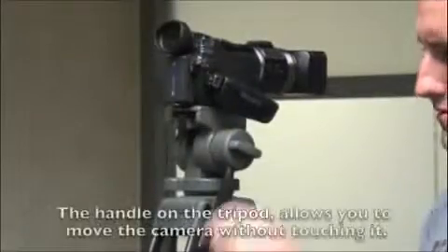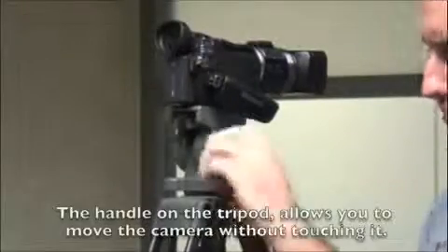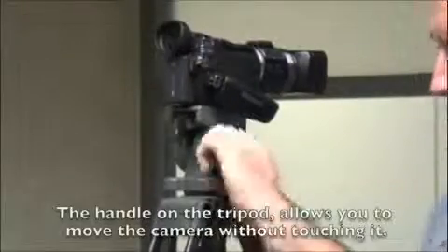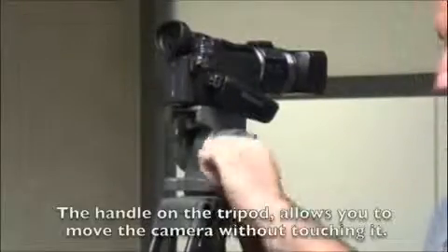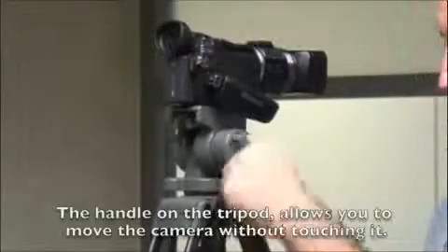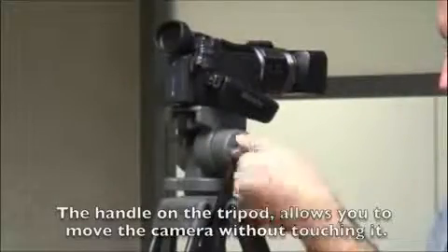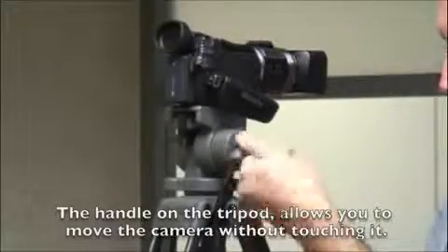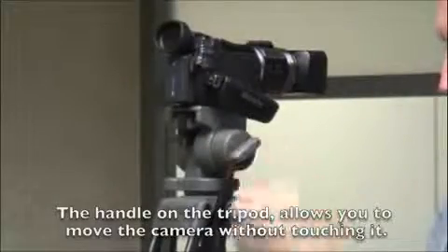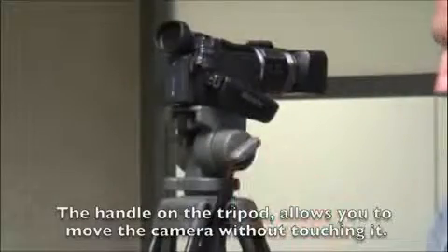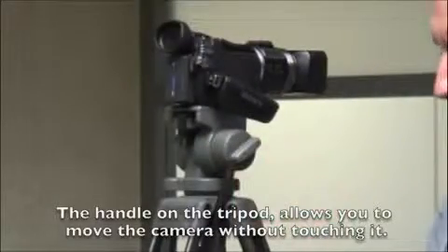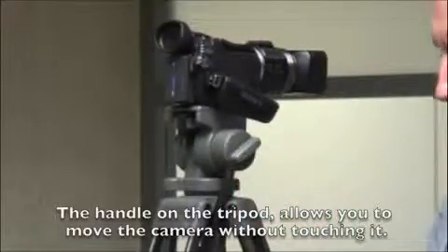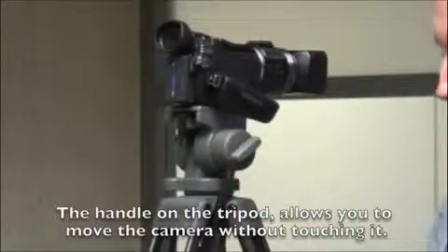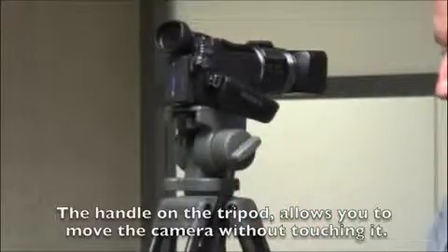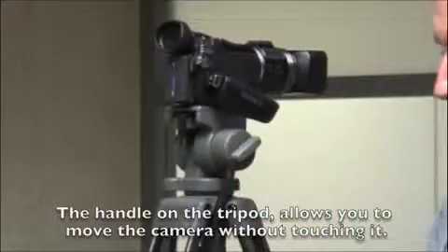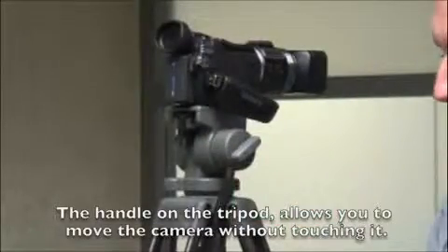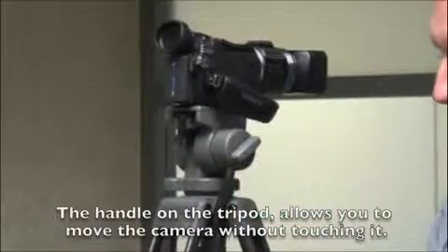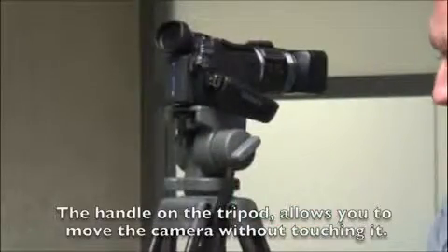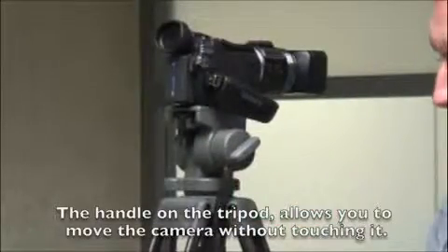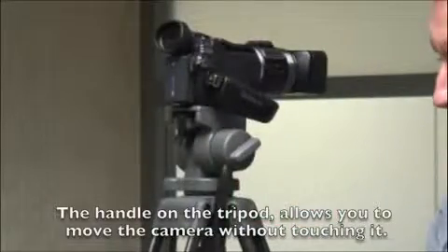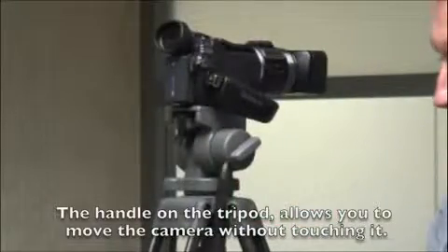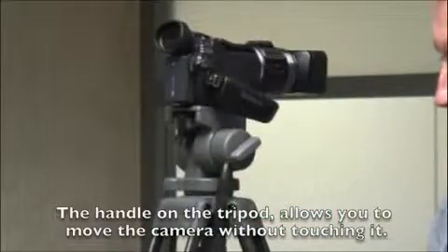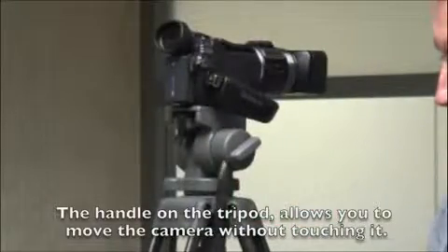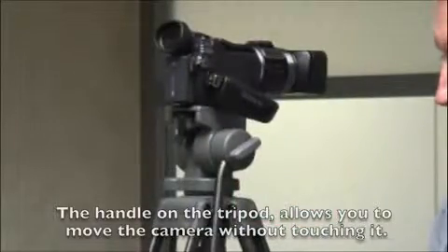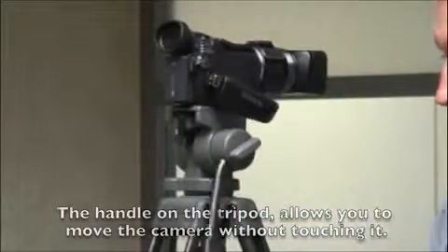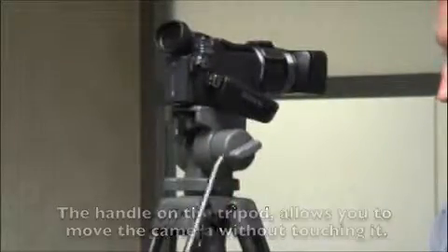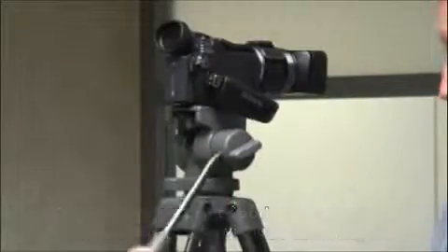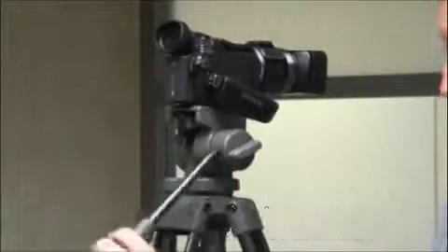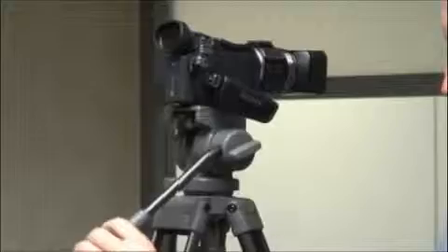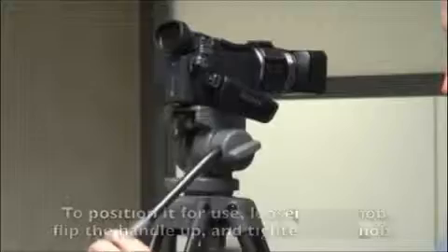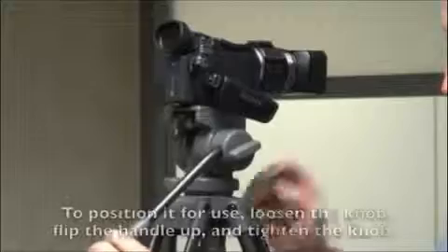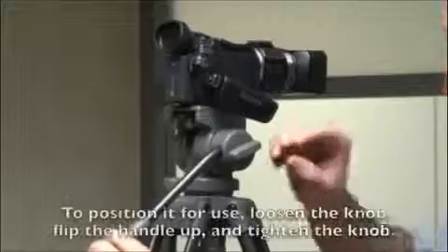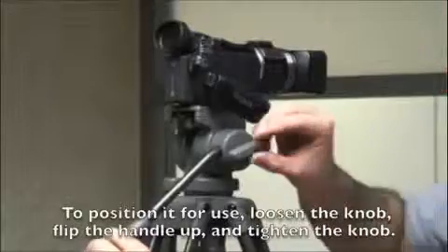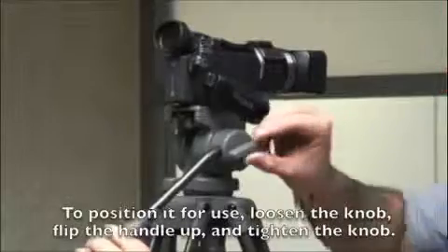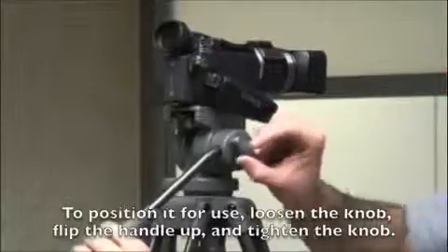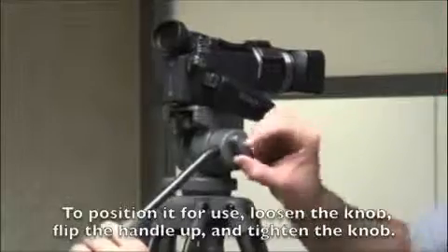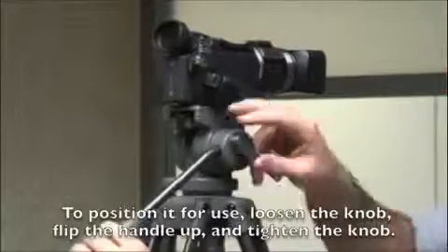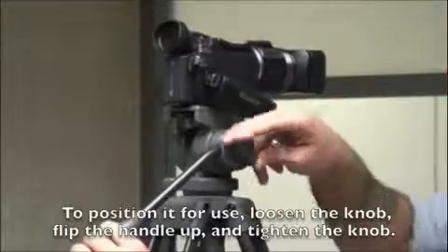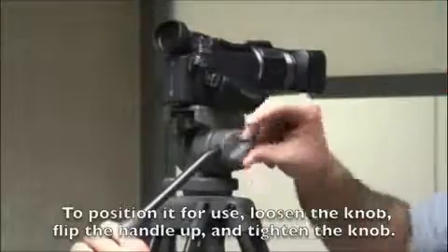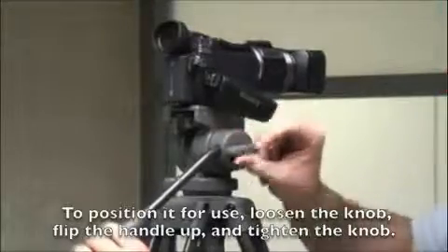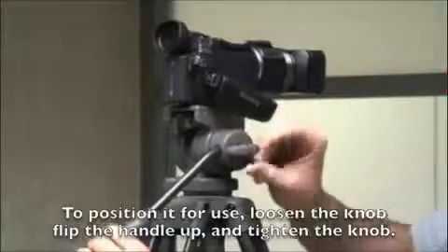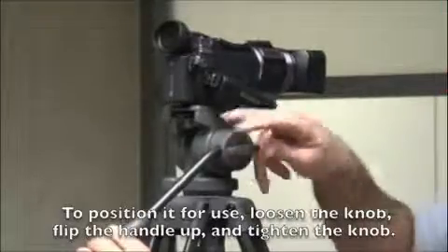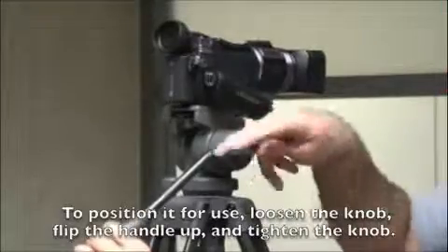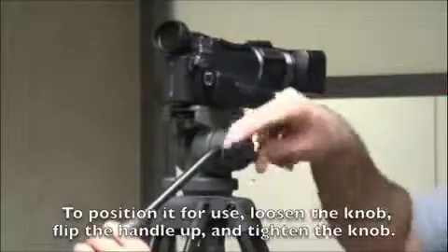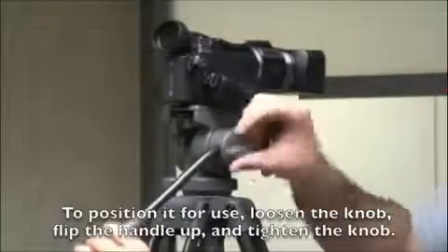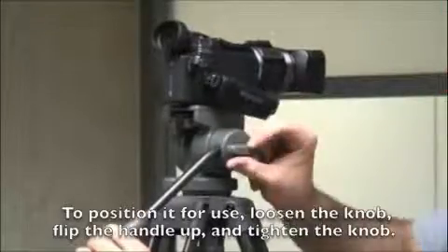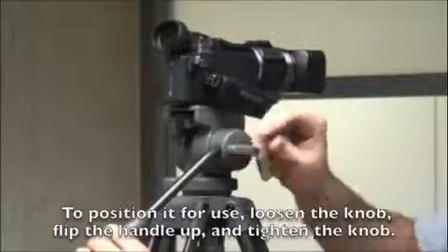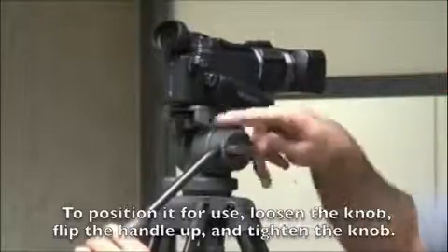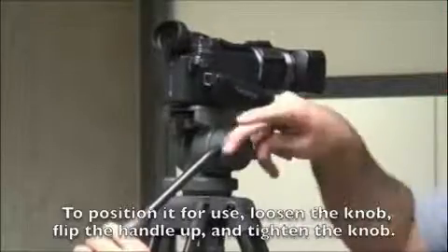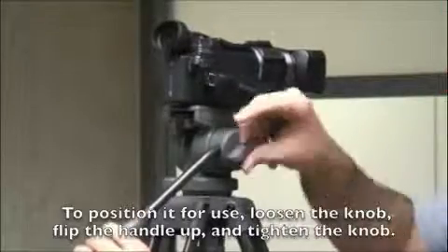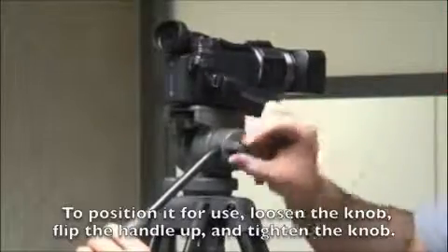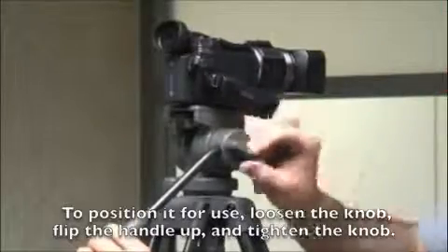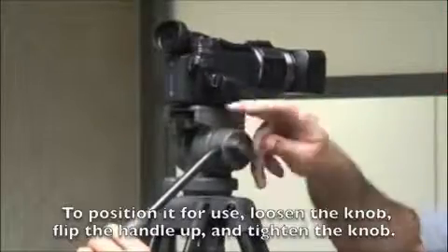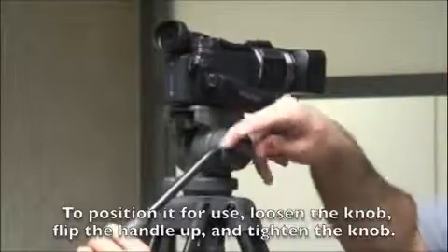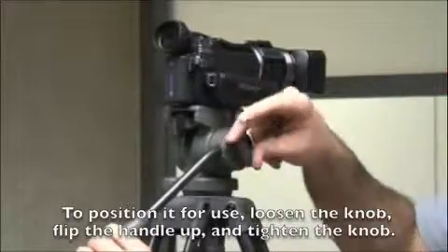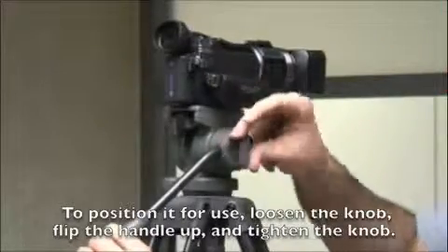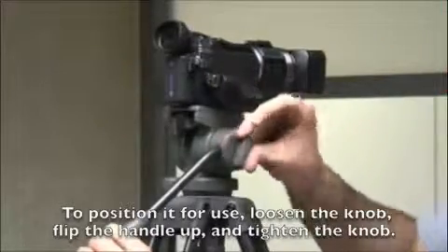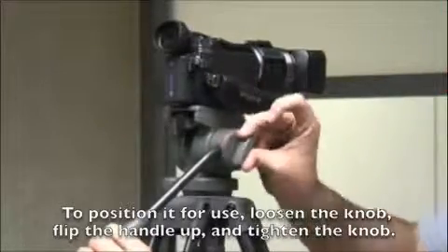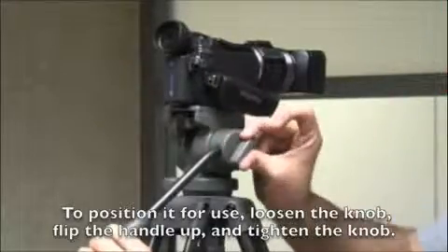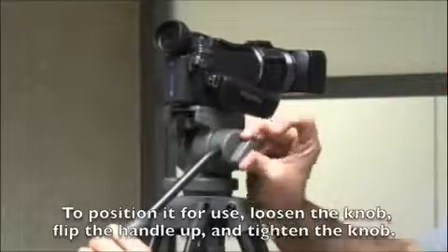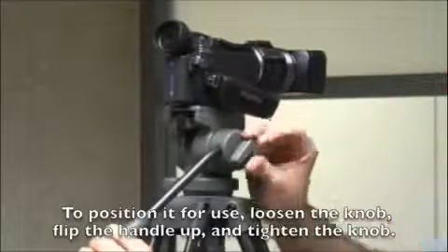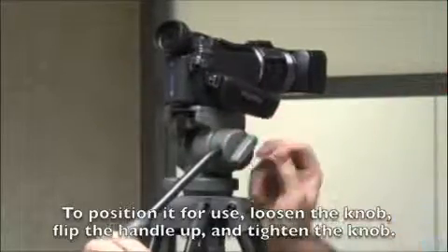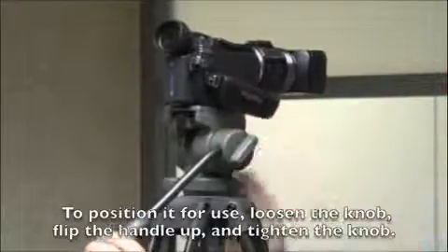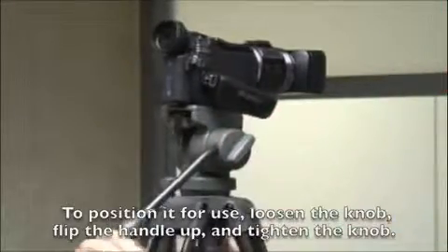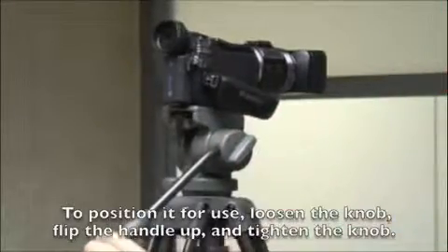The handle on the tripod allows you to move the camera without touching it. To position it for use, loosen the knob, flip the handle up, and tighten the knob.